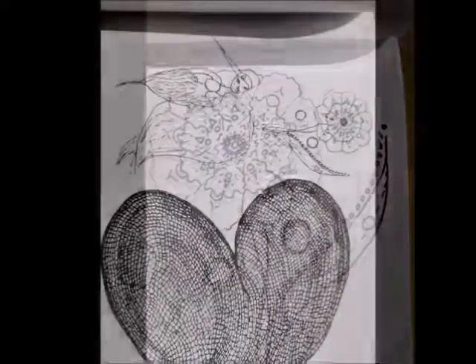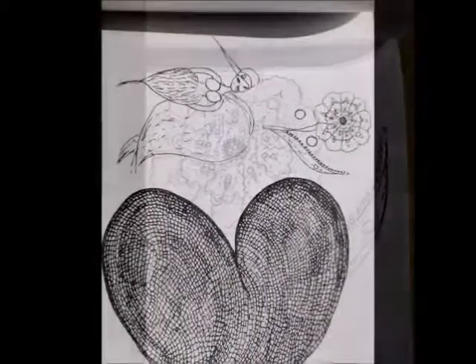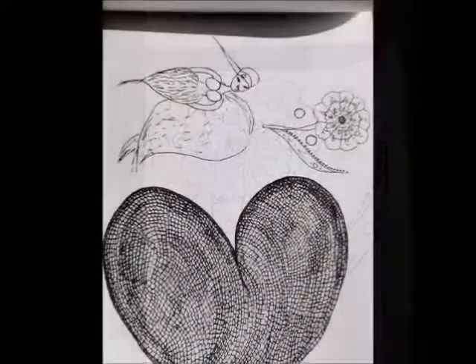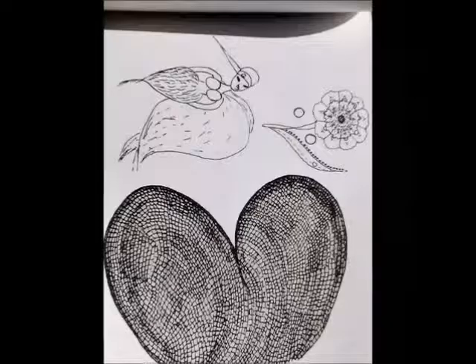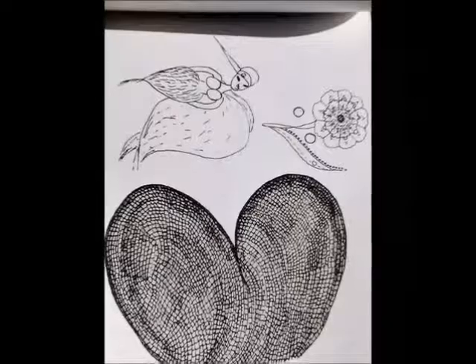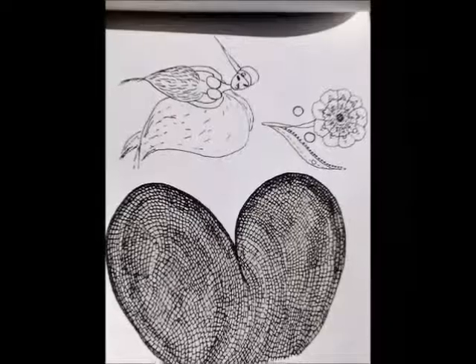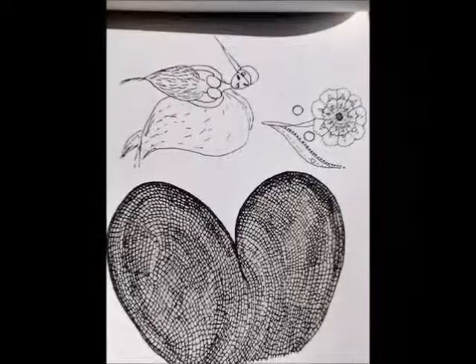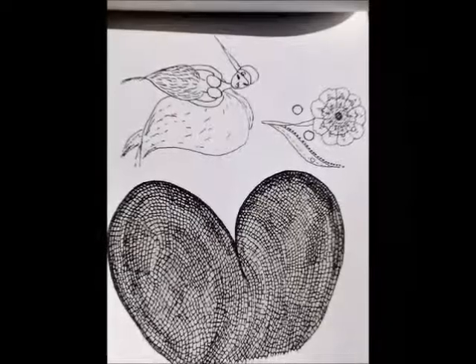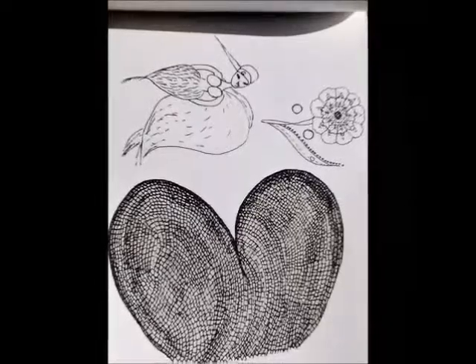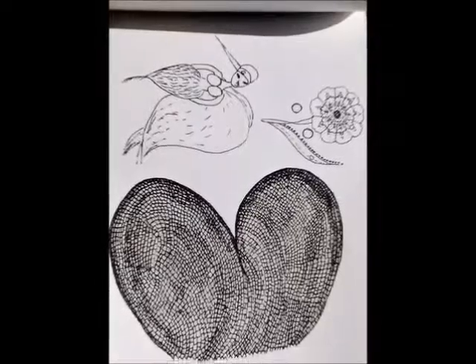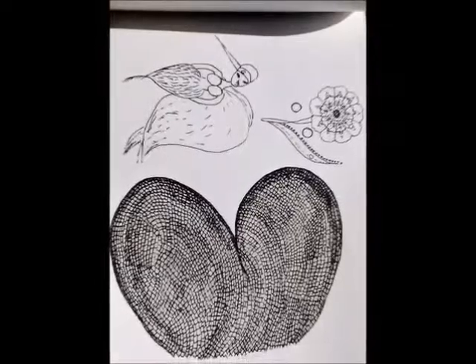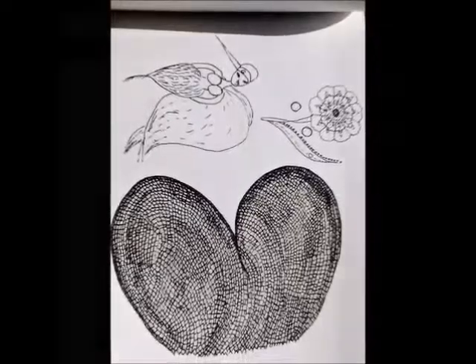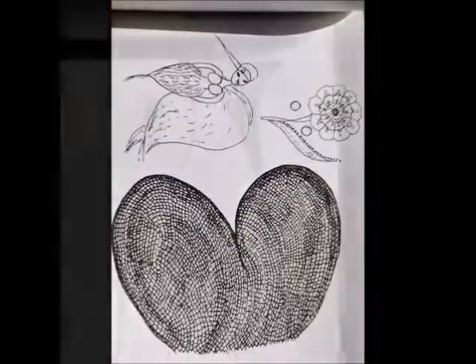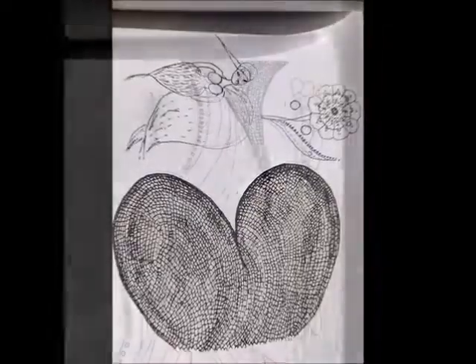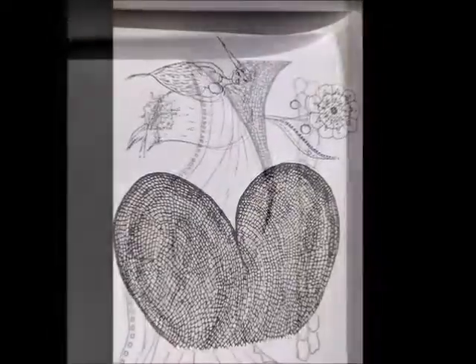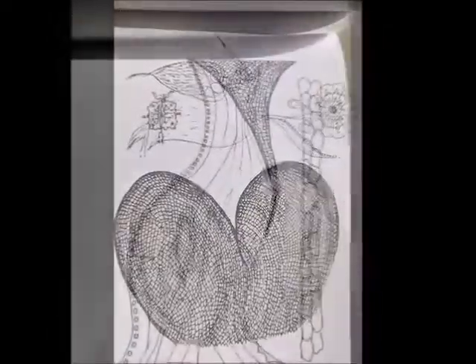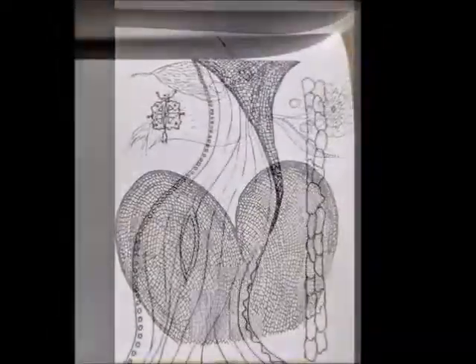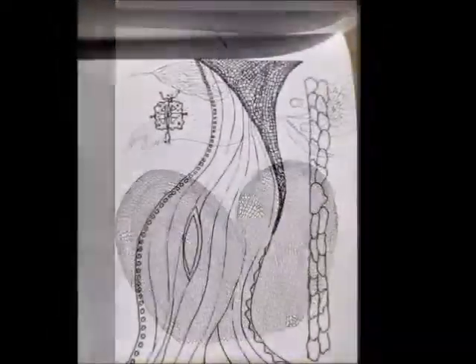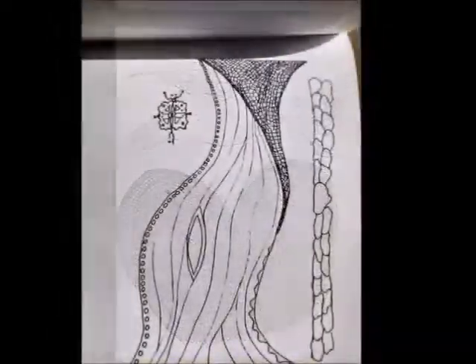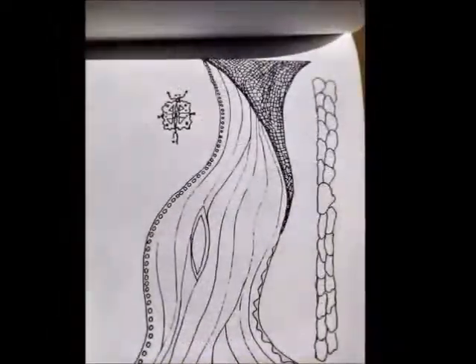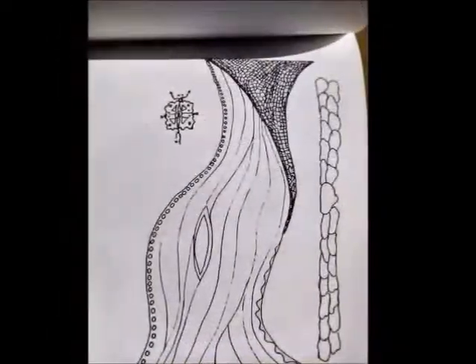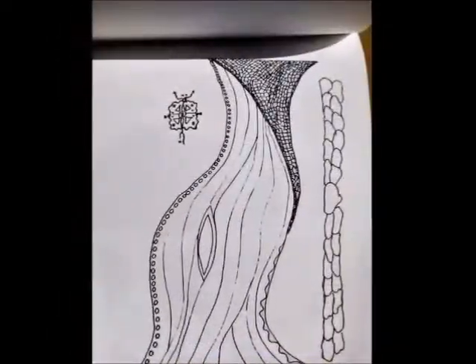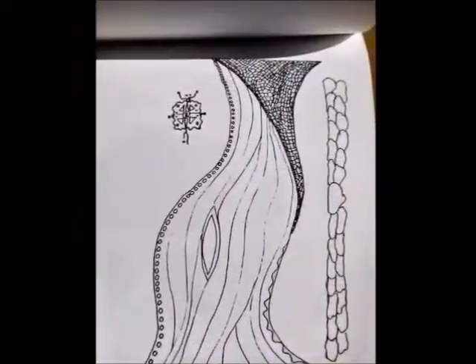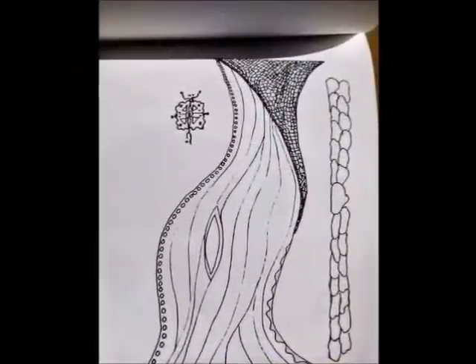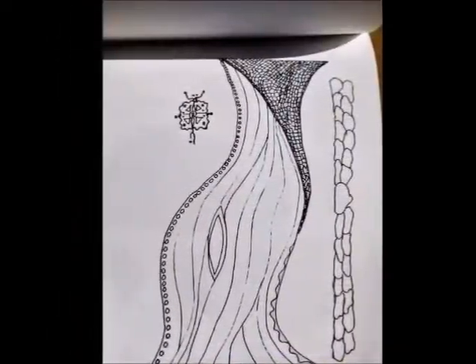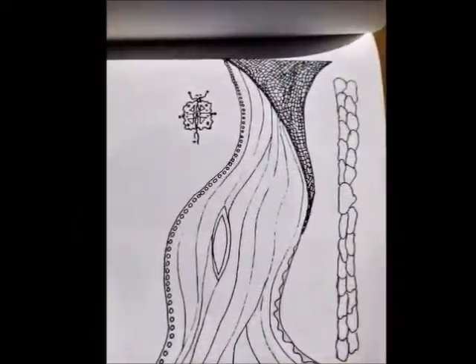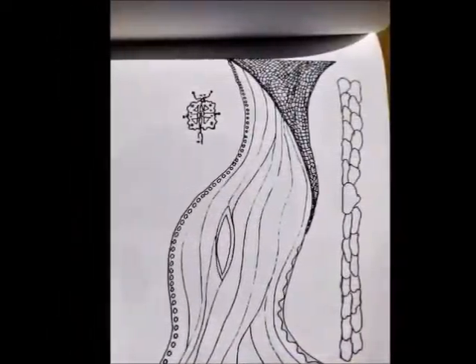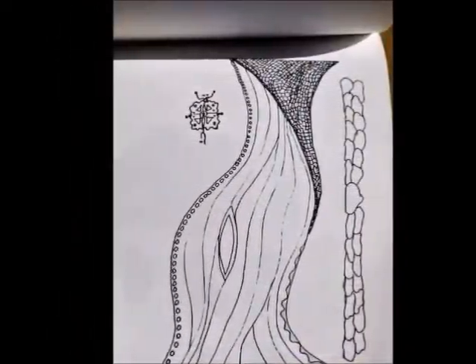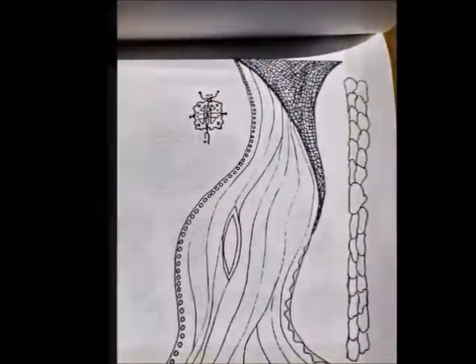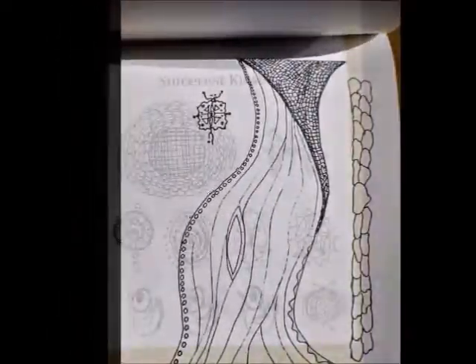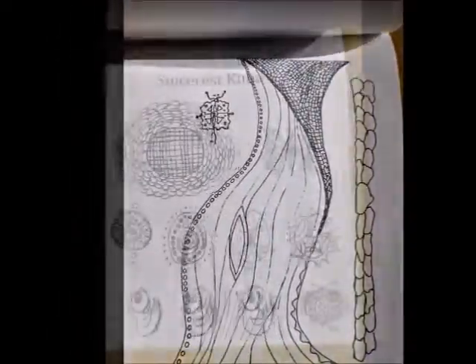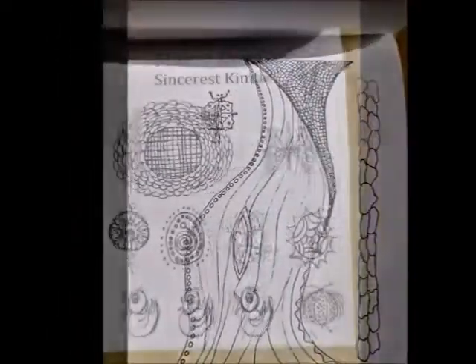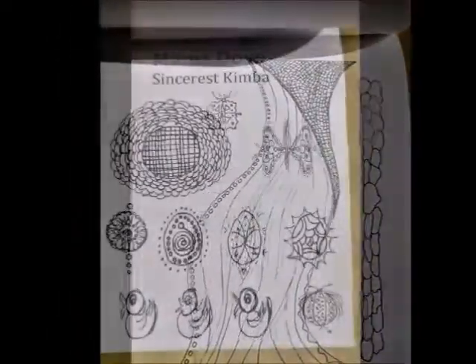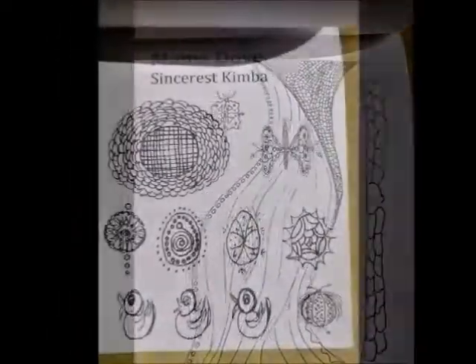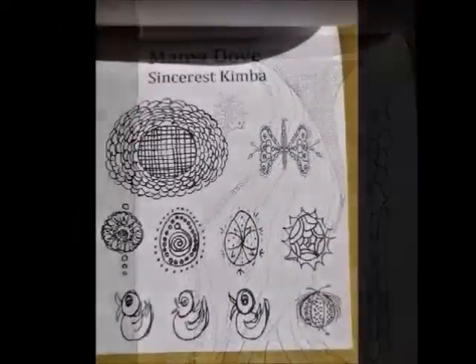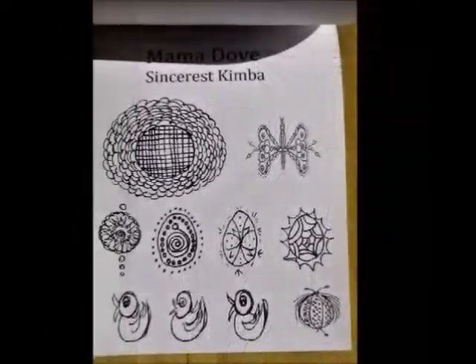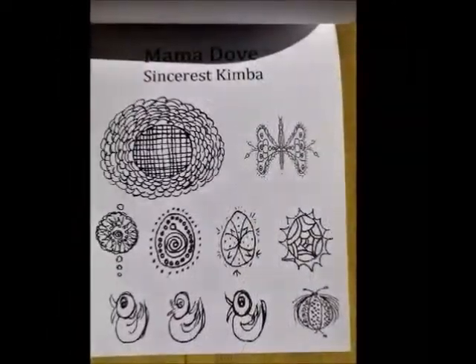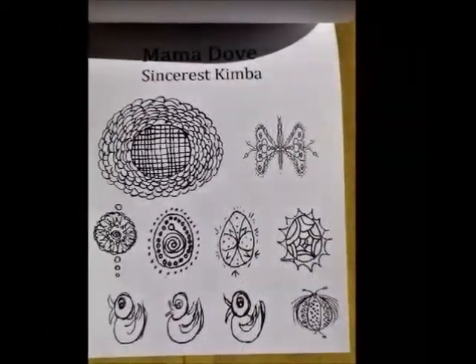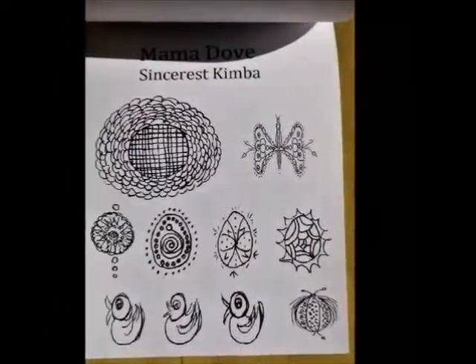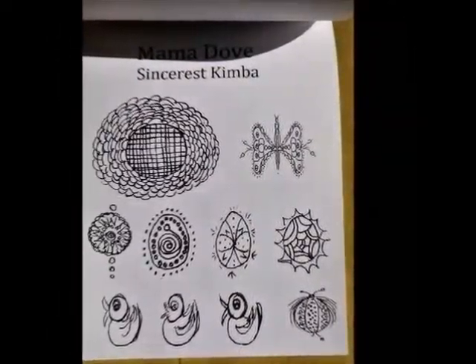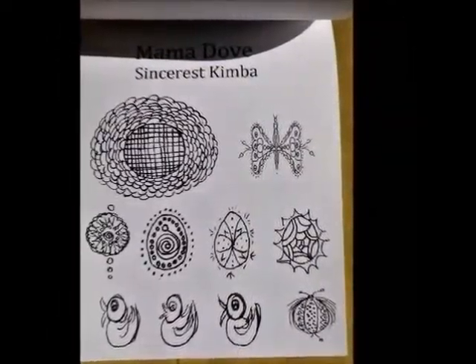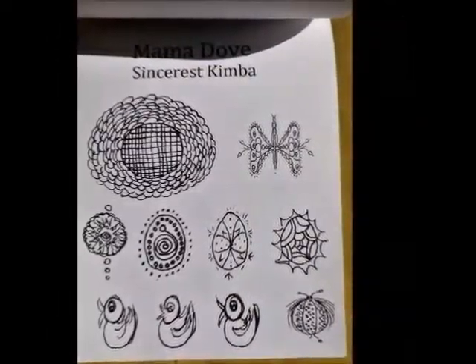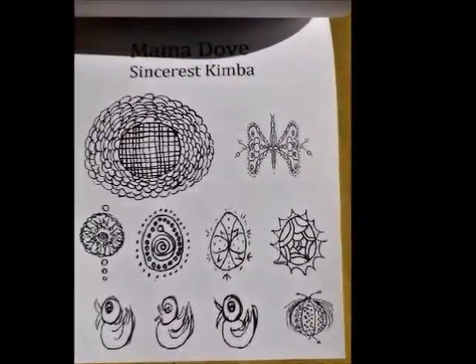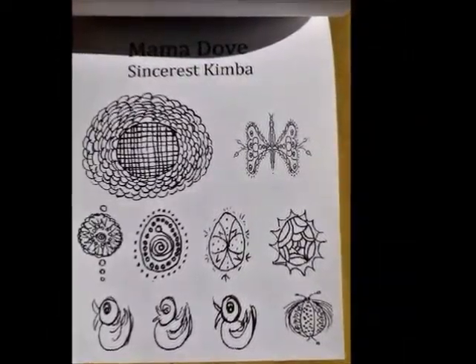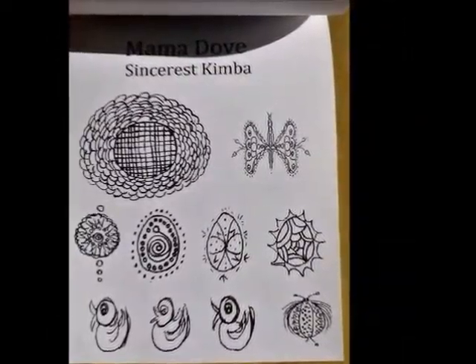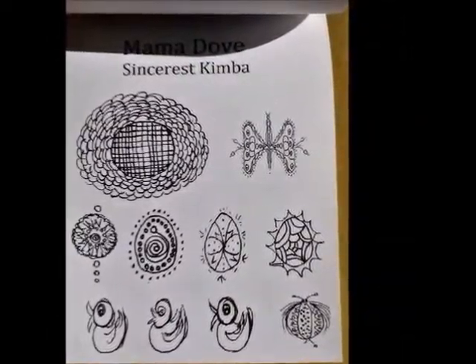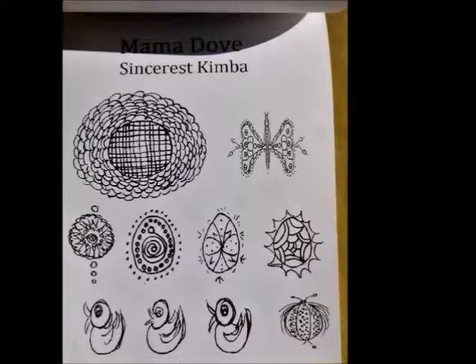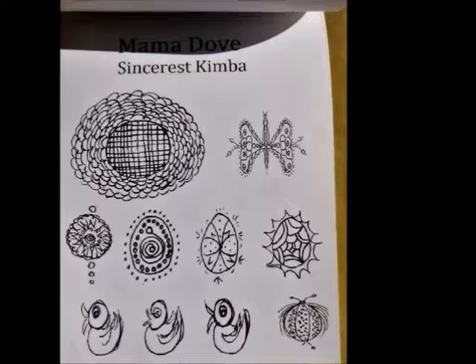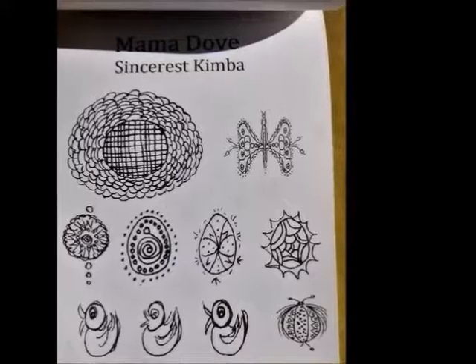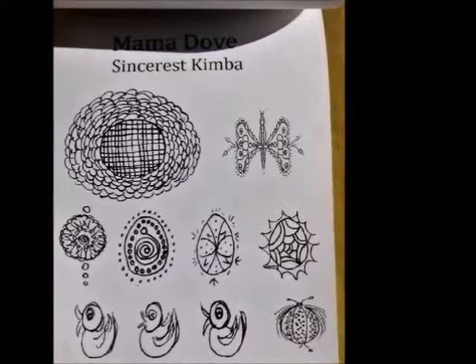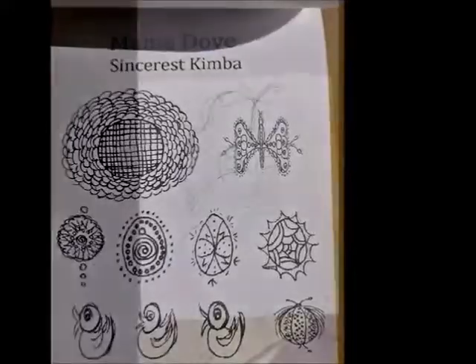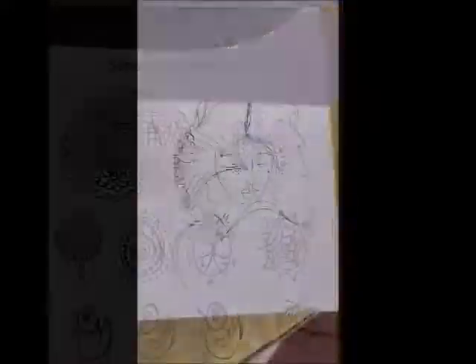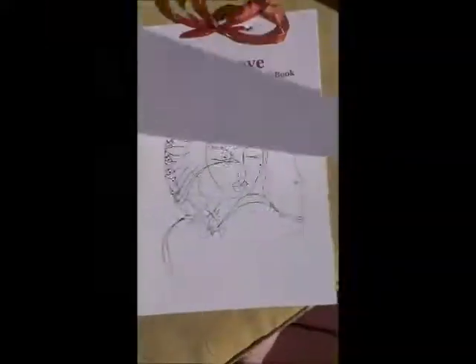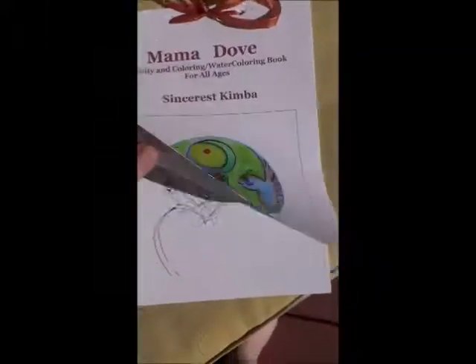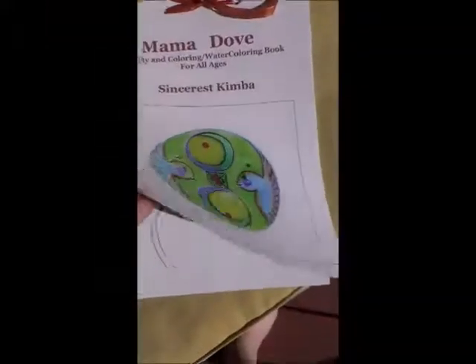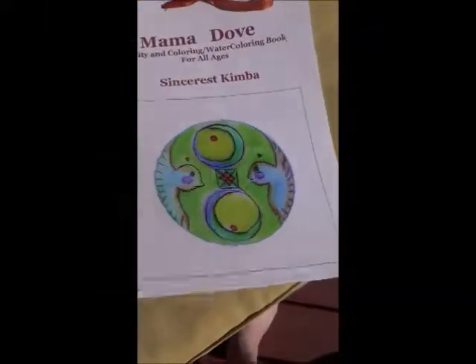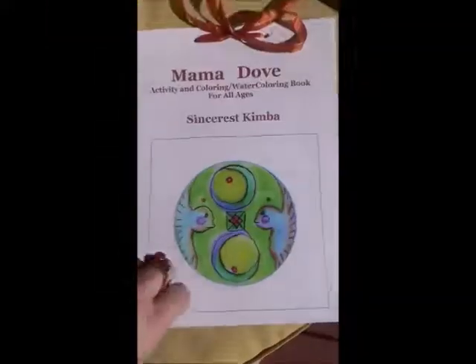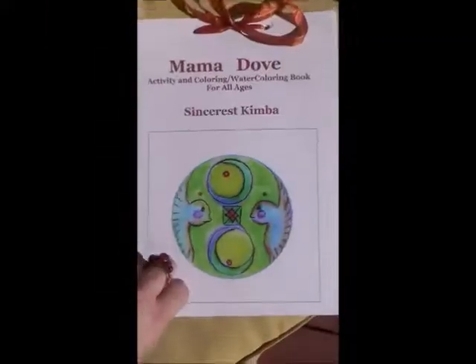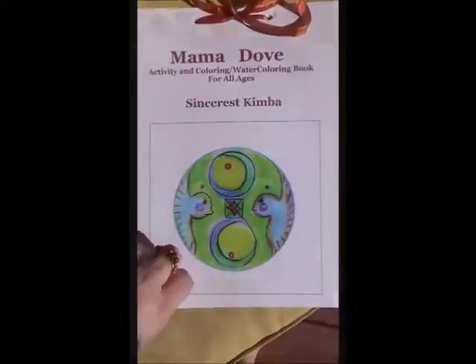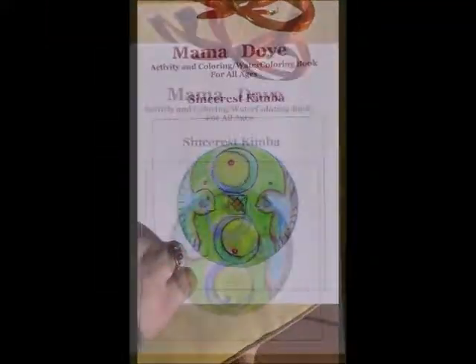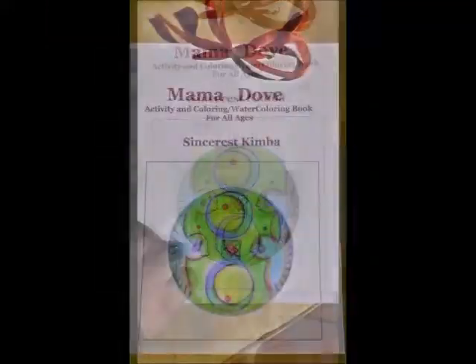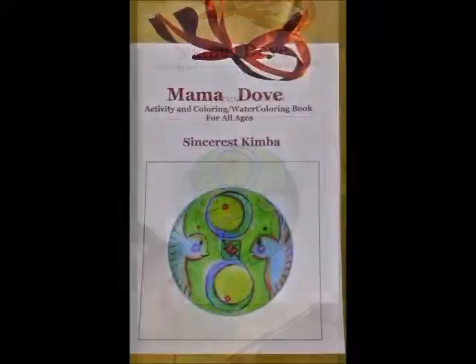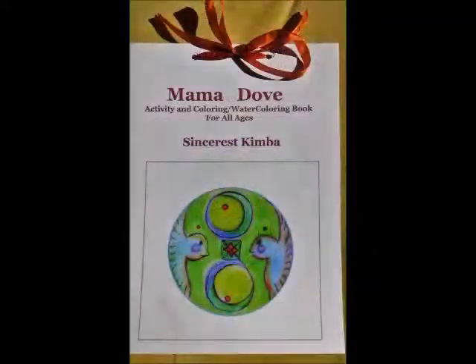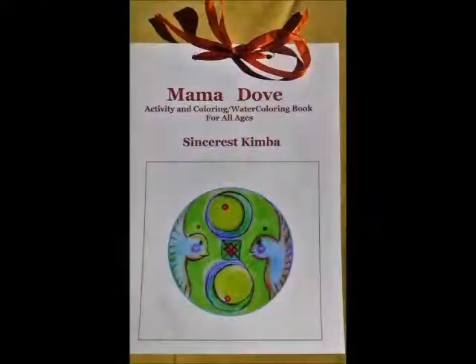There's also a cutout paper doll section, and this is also available in an instant download version. More information below.